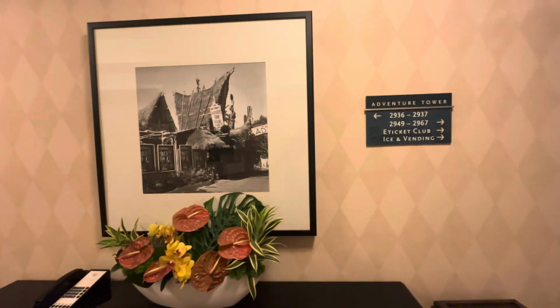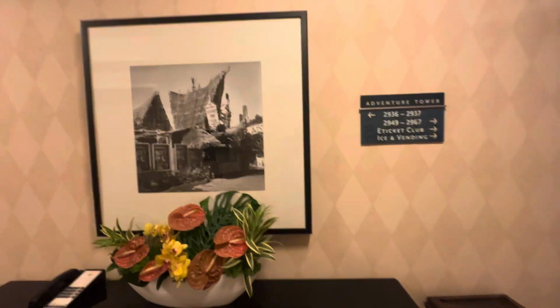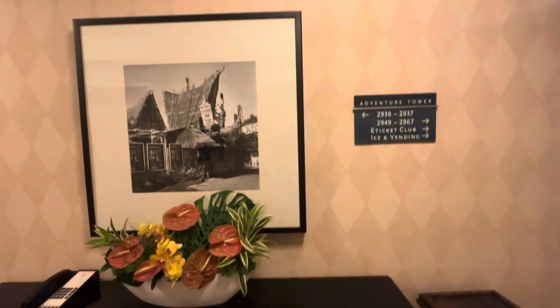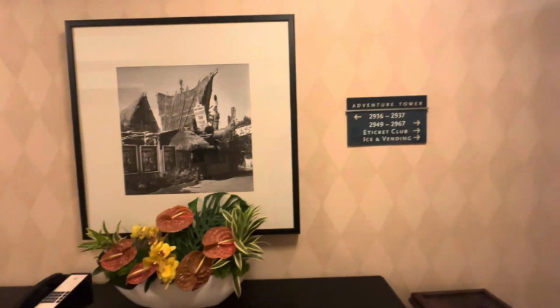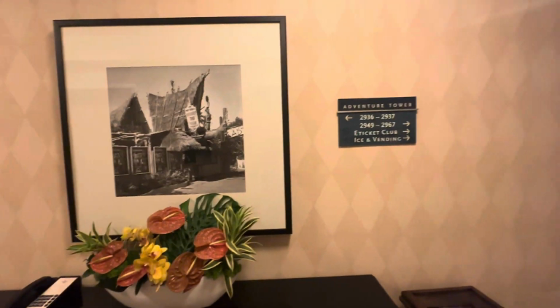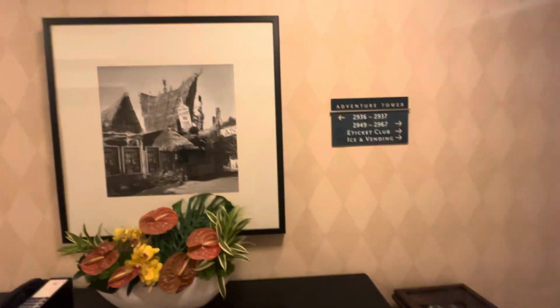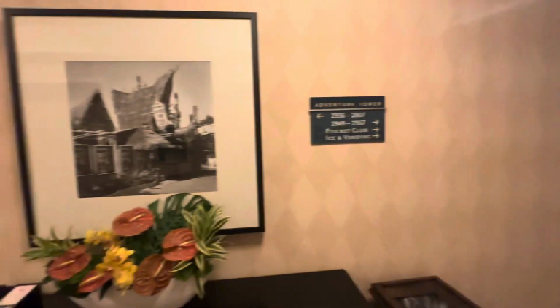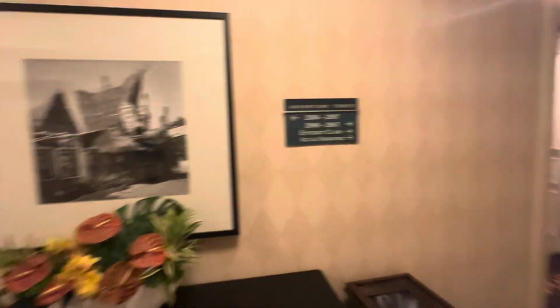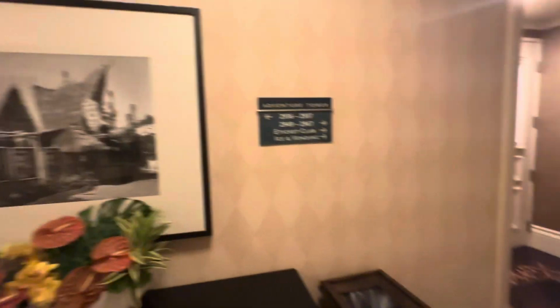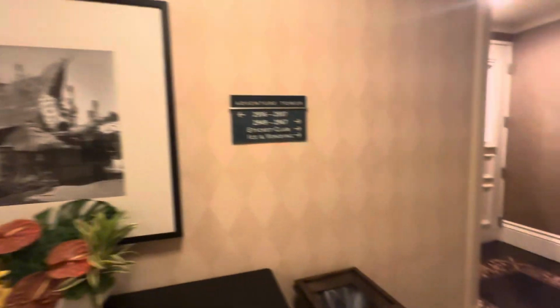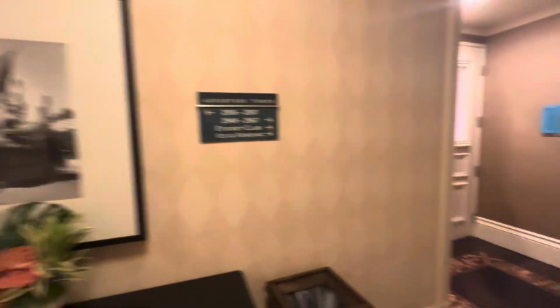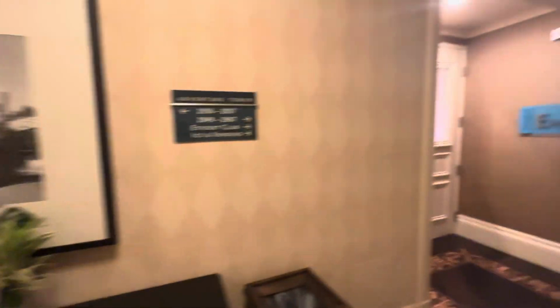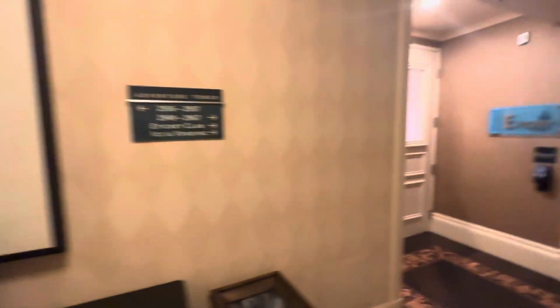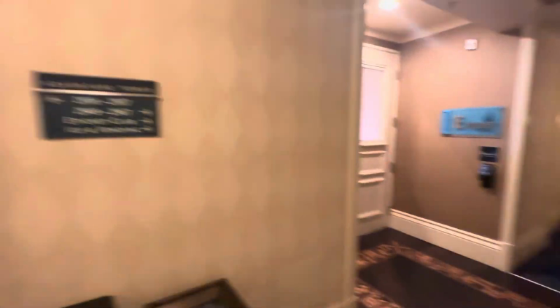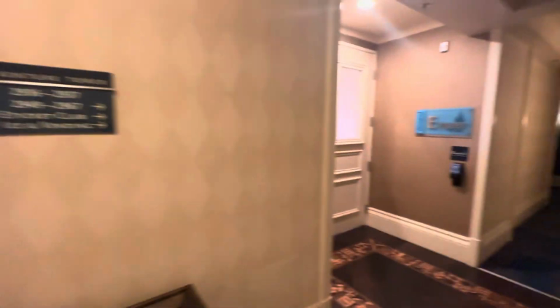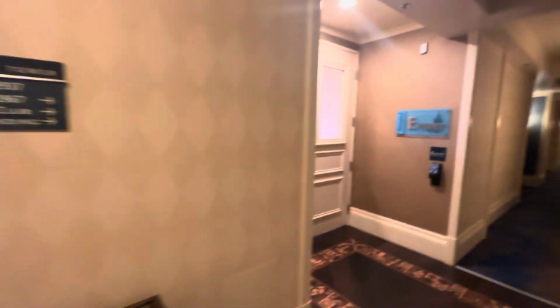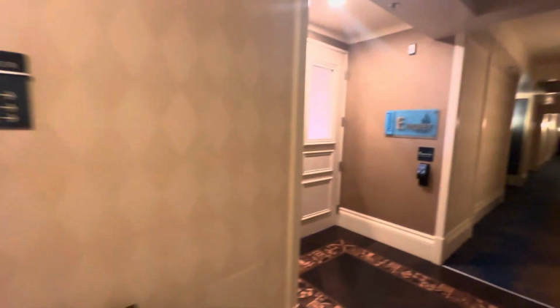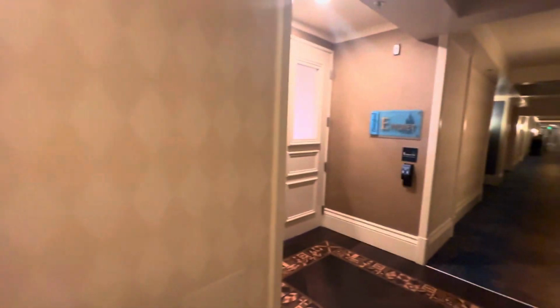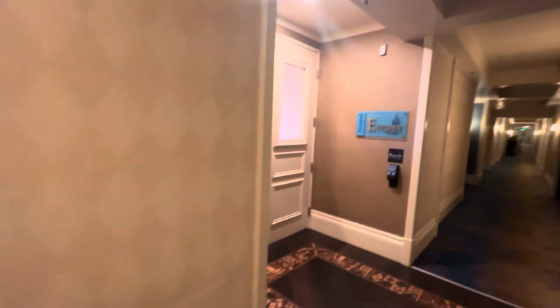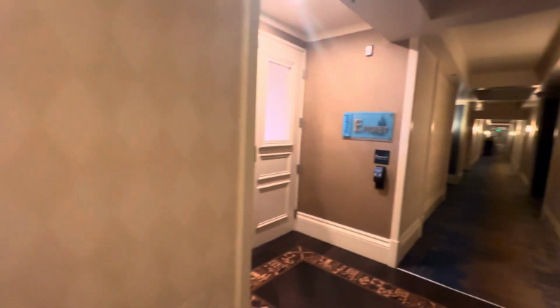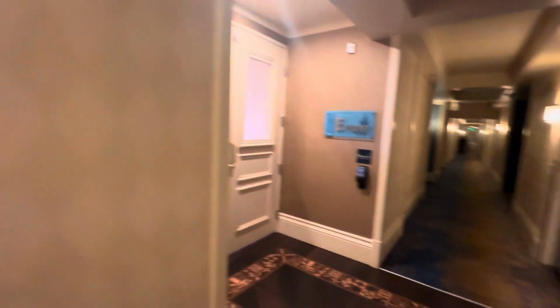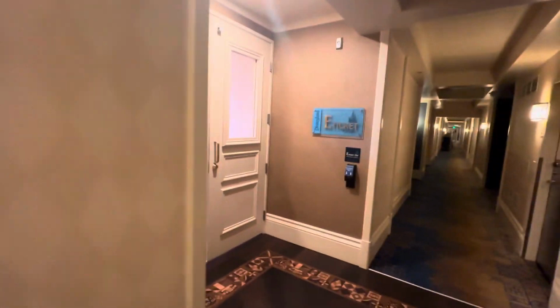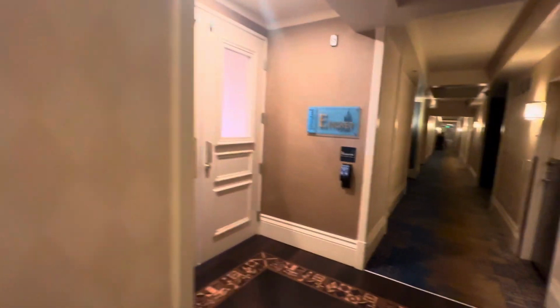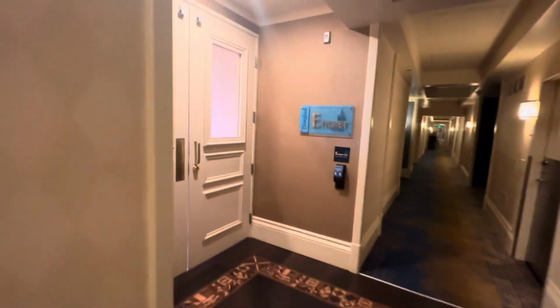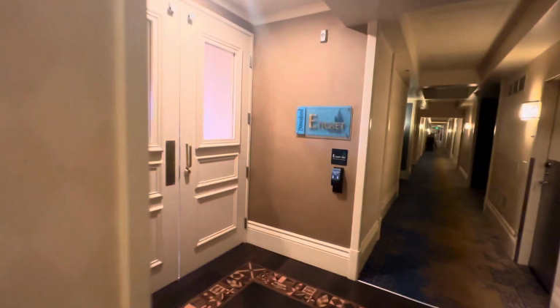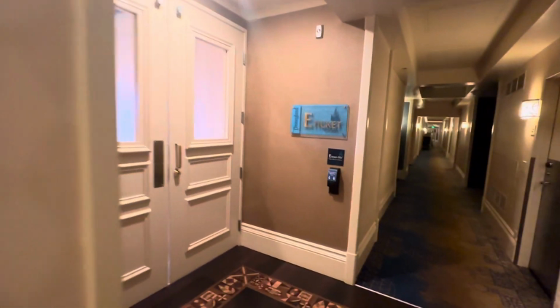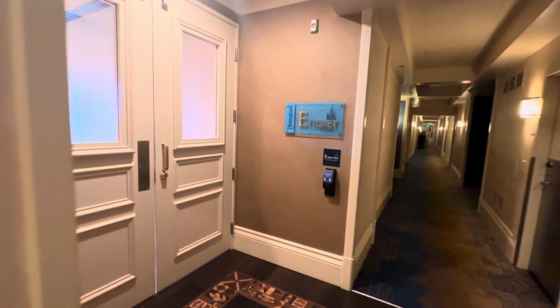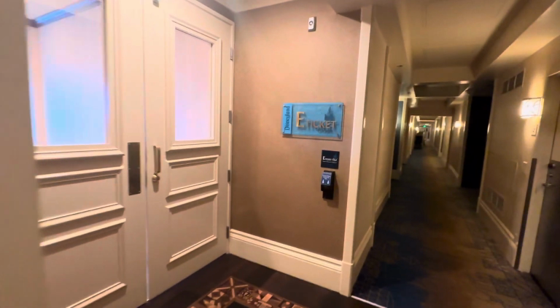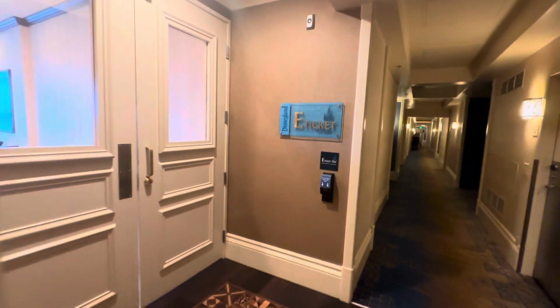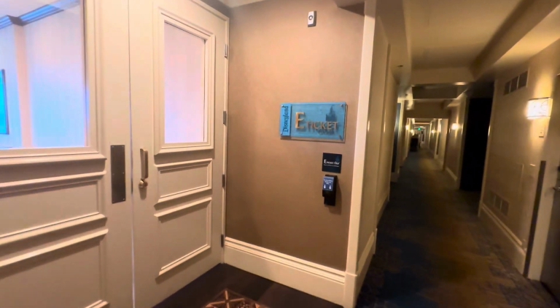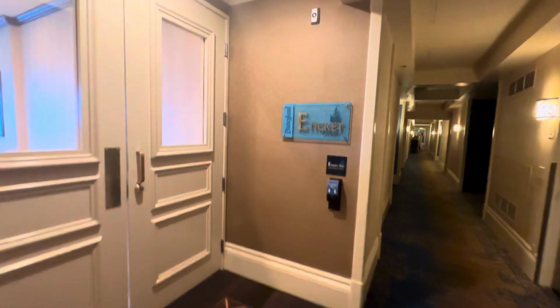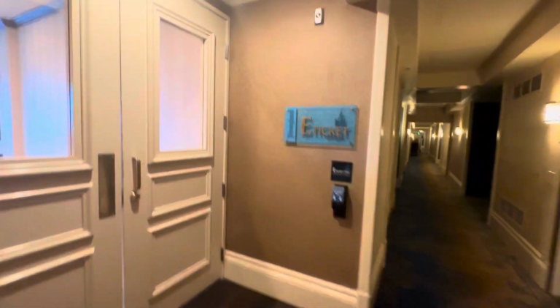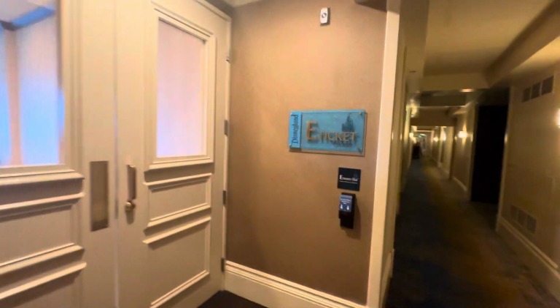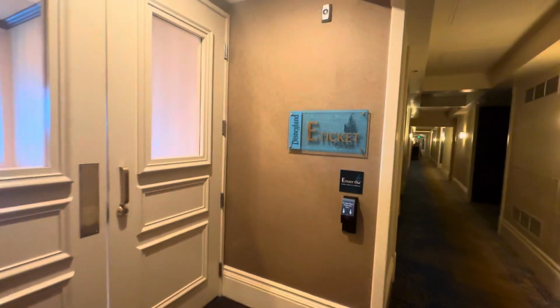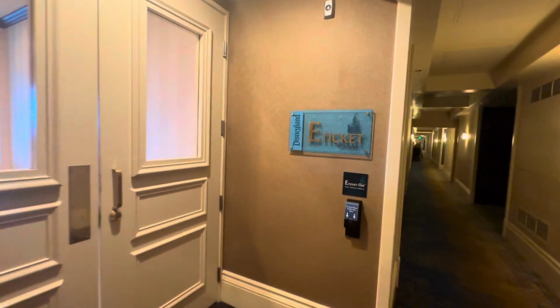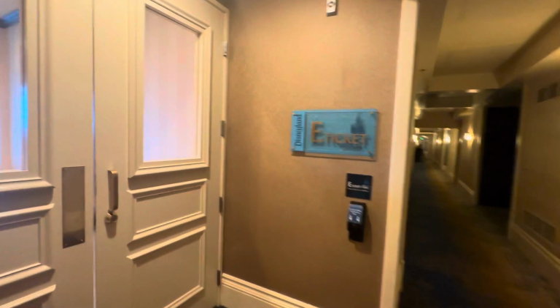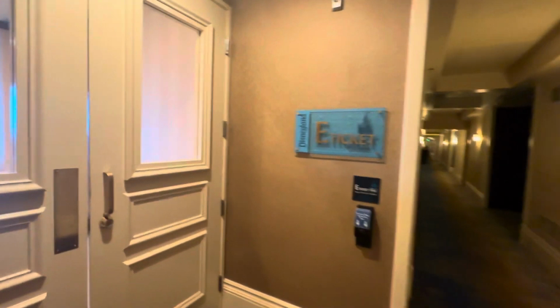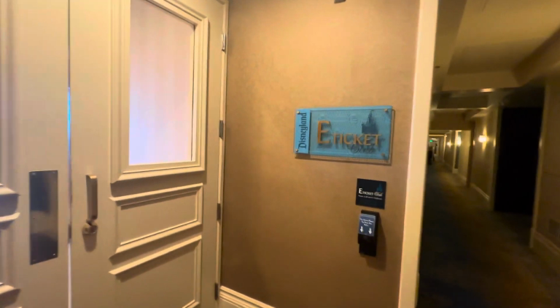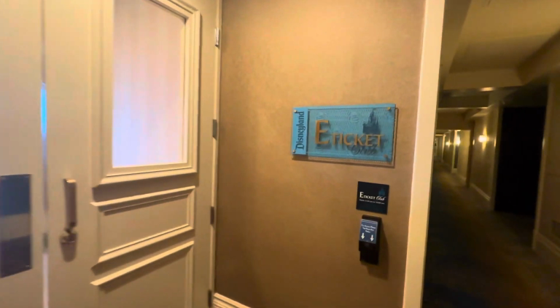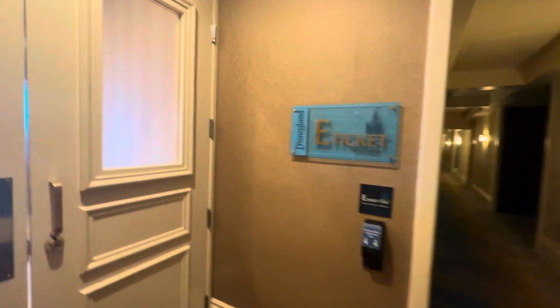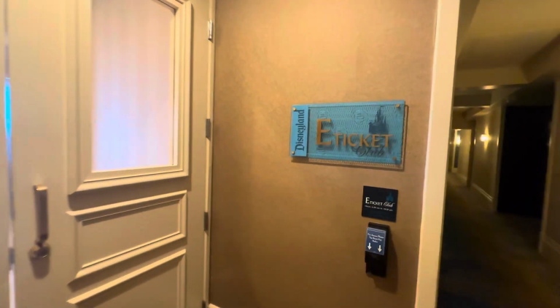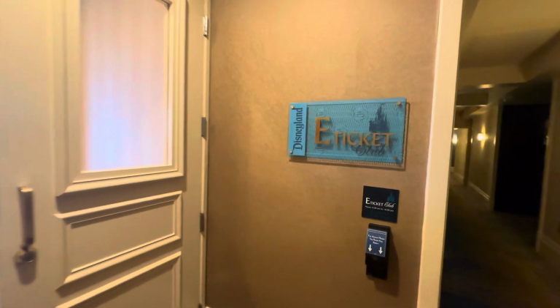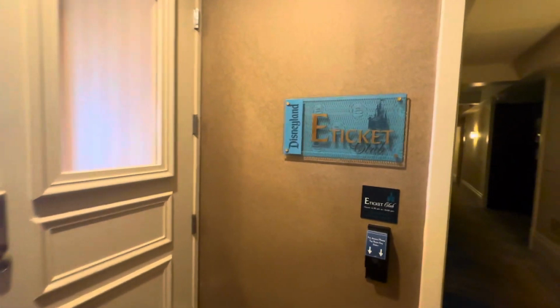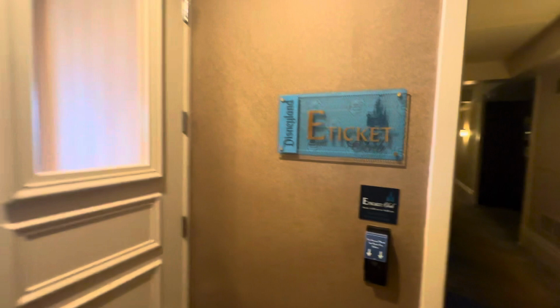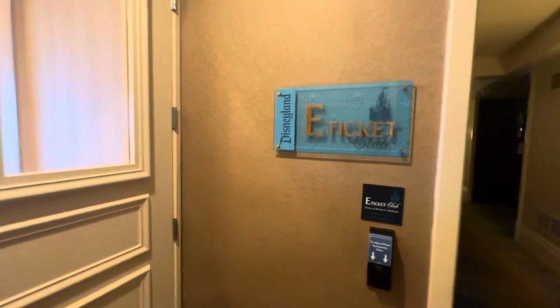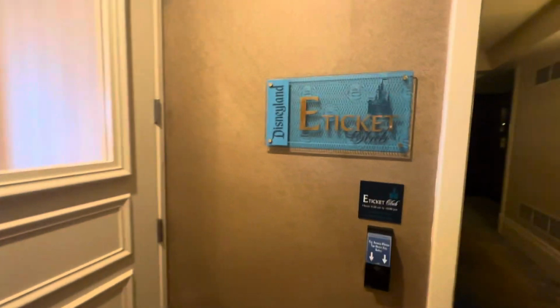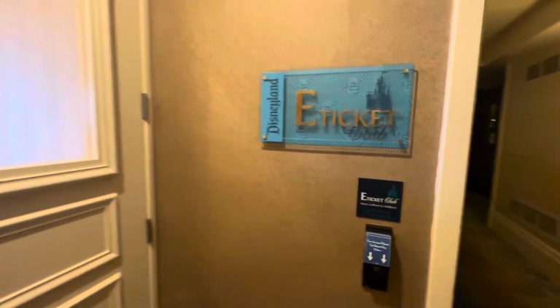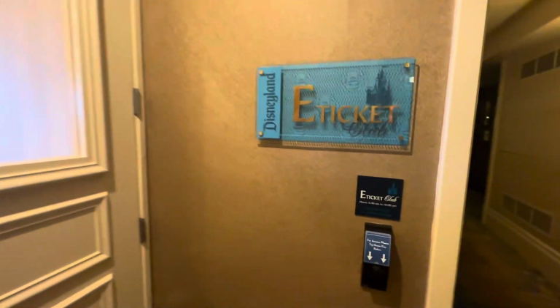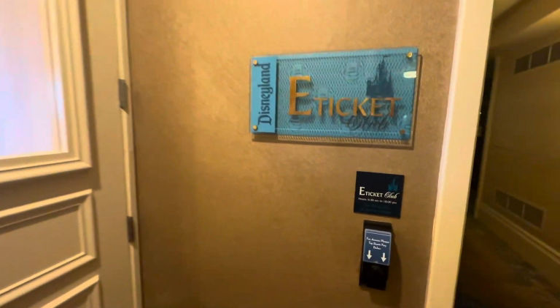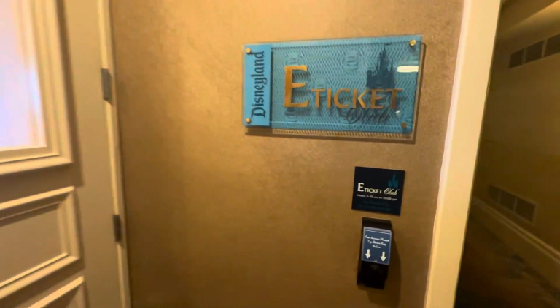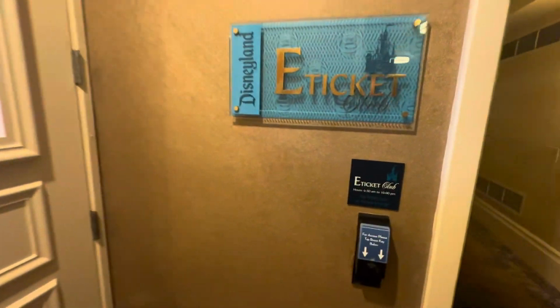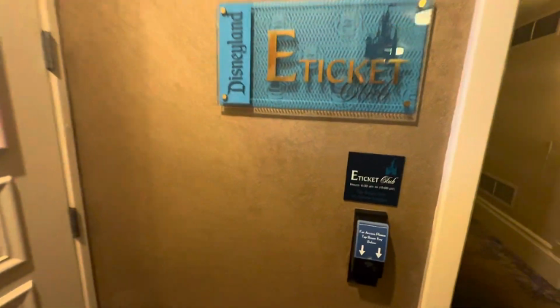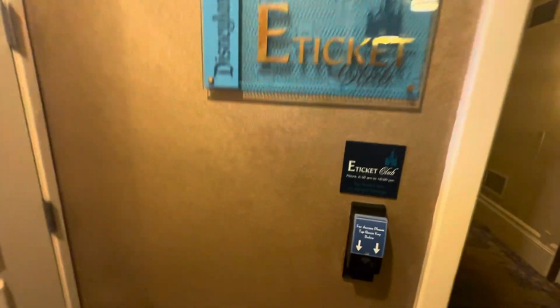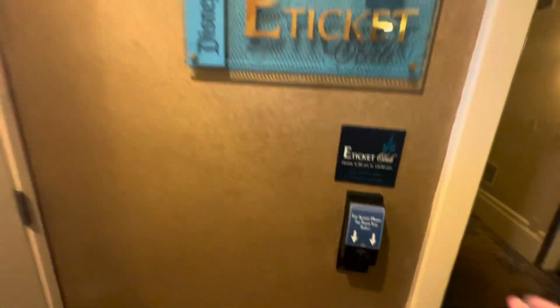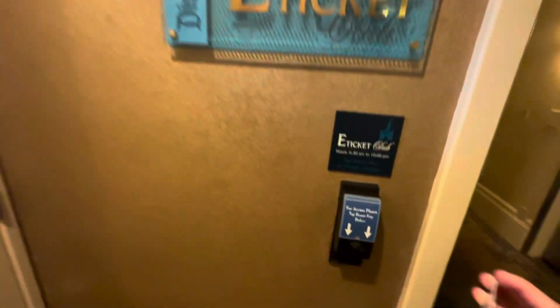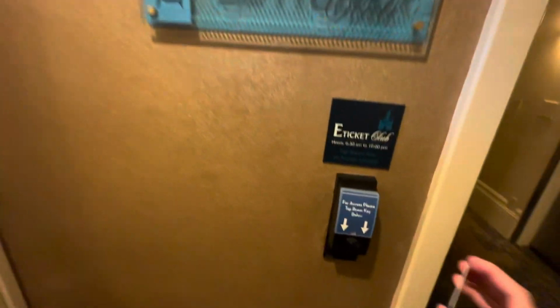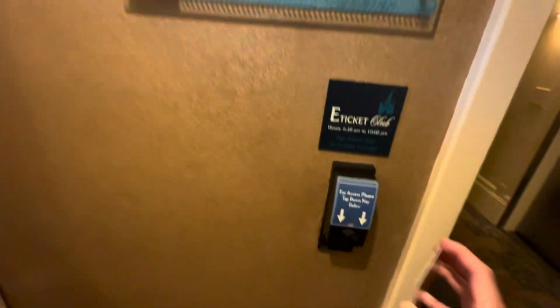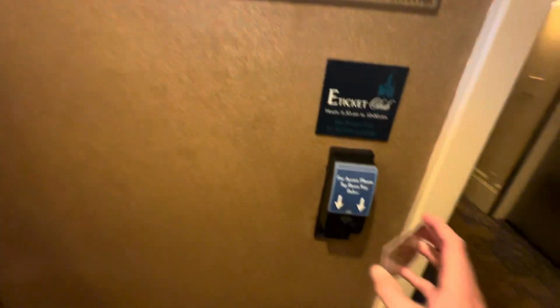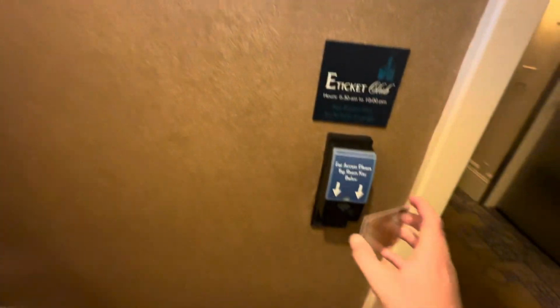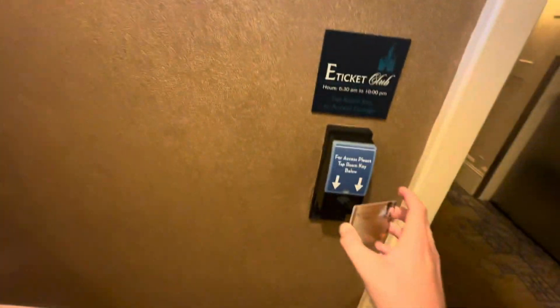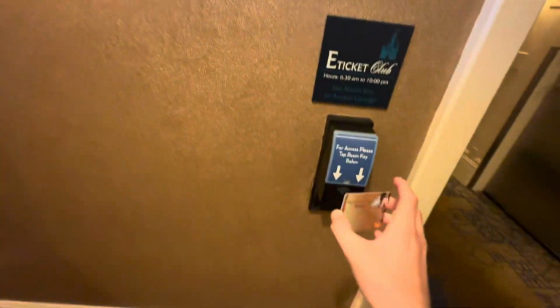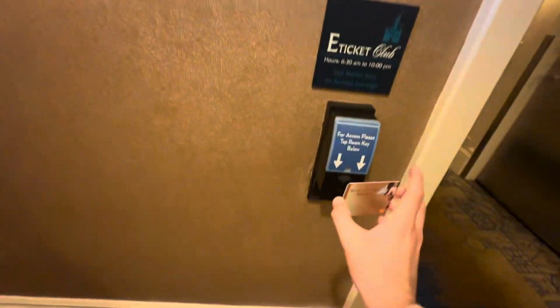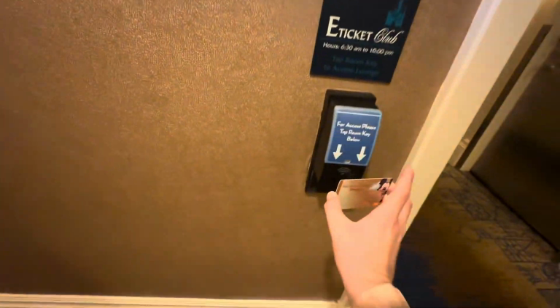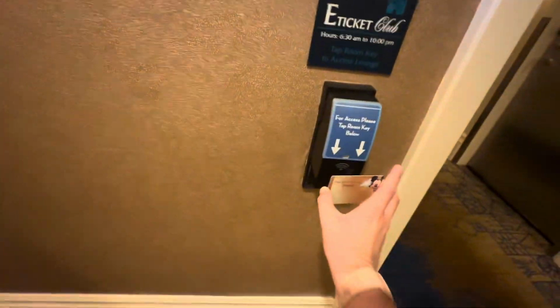Hey there everyone, here's a walkthrough of the E-Ticket Club here at the Disneyland Hotels Adventure Tower.